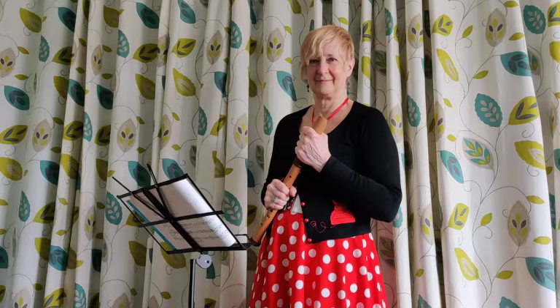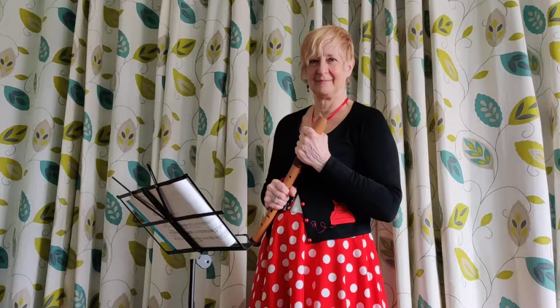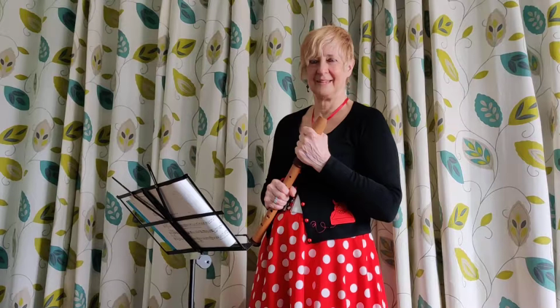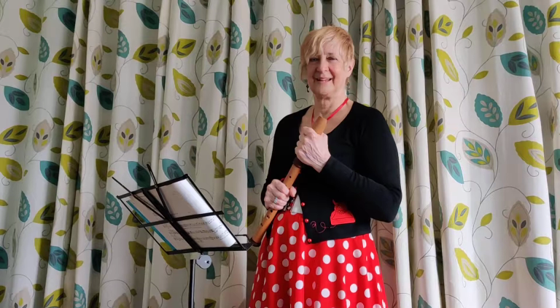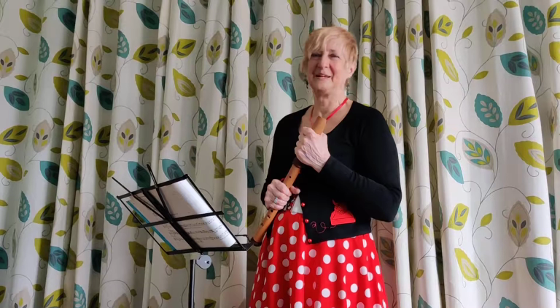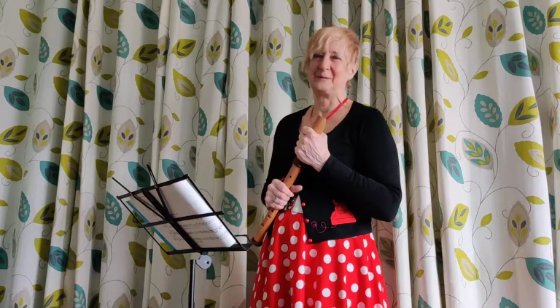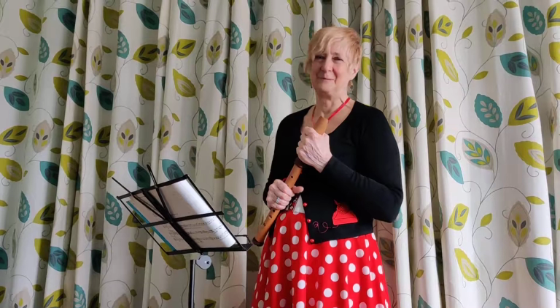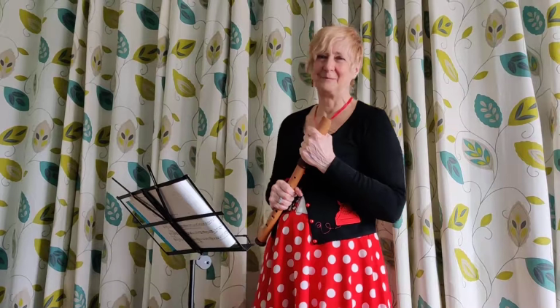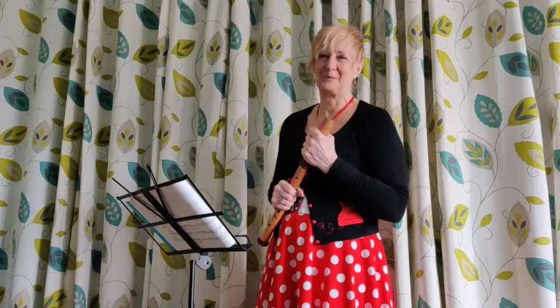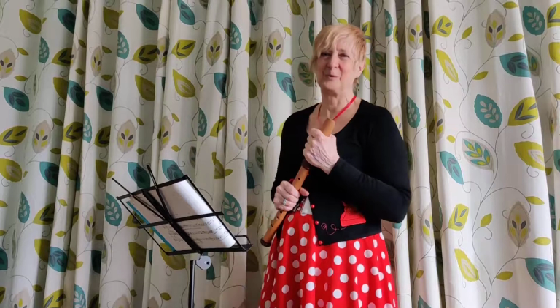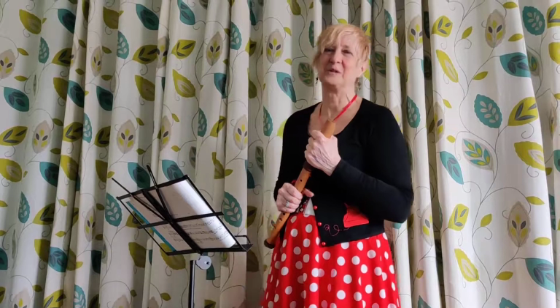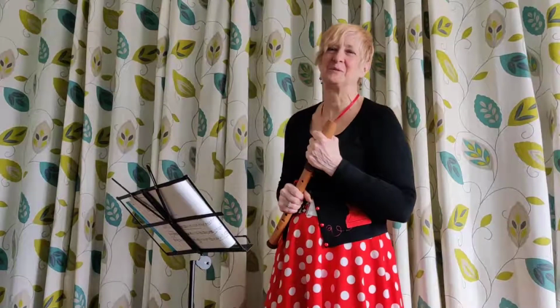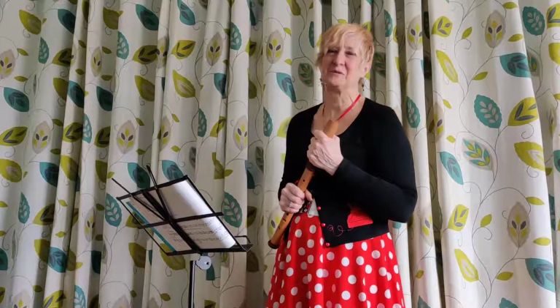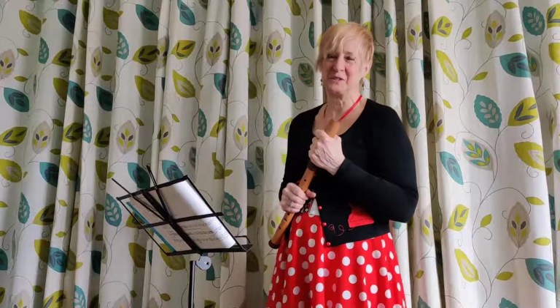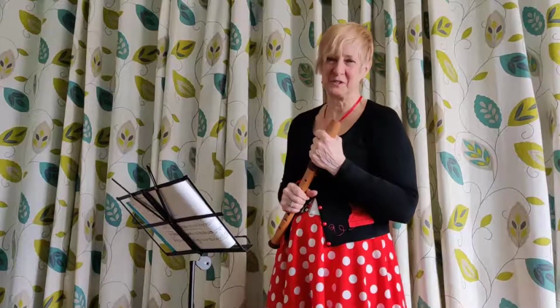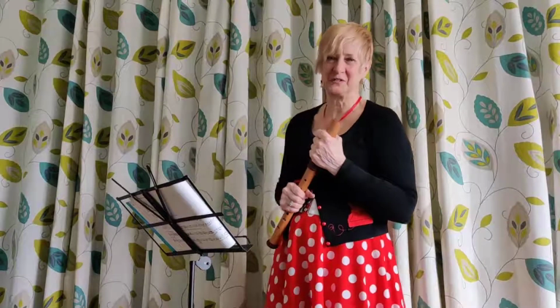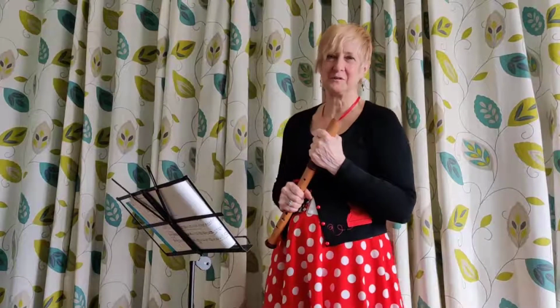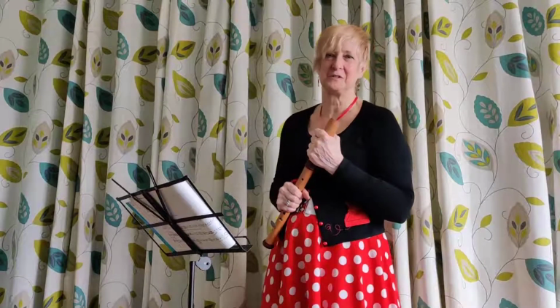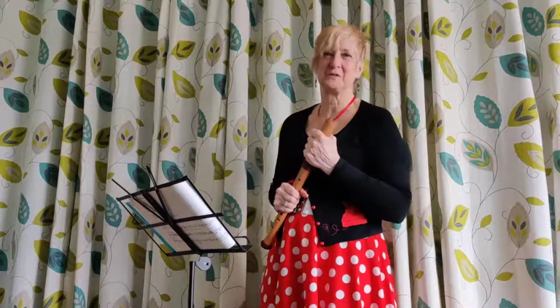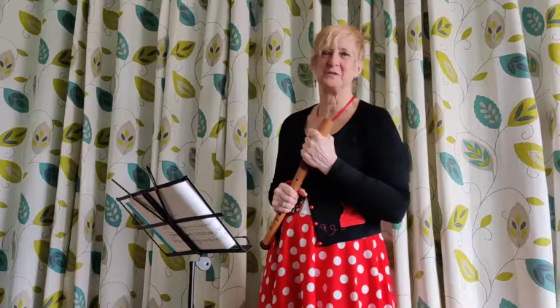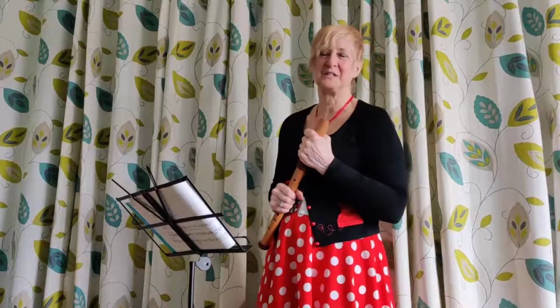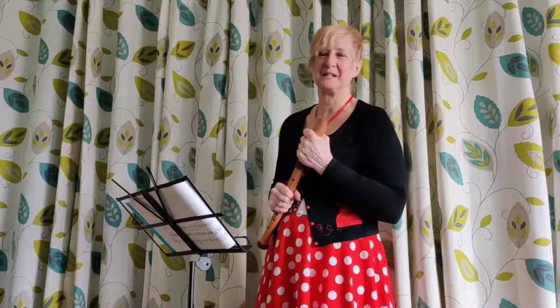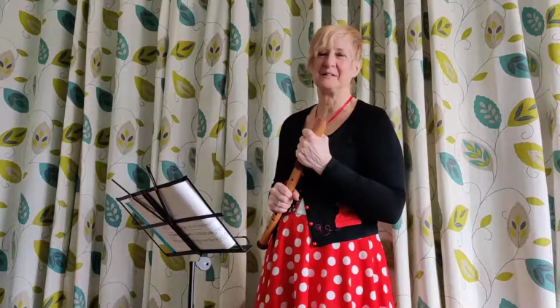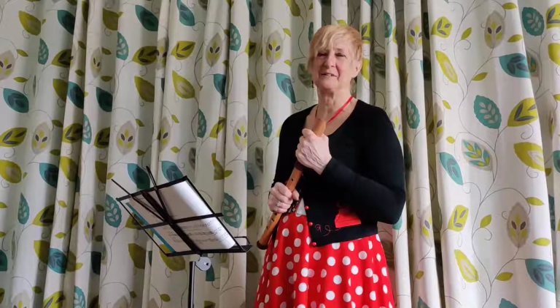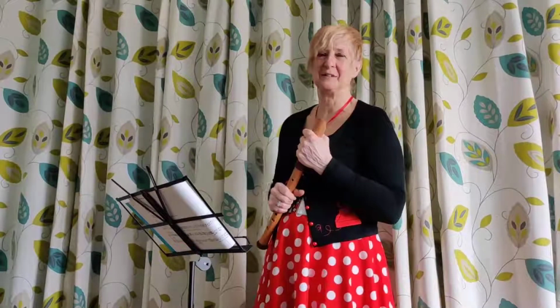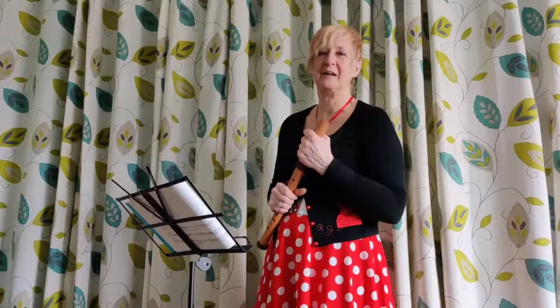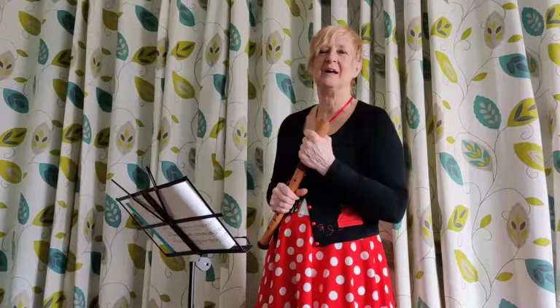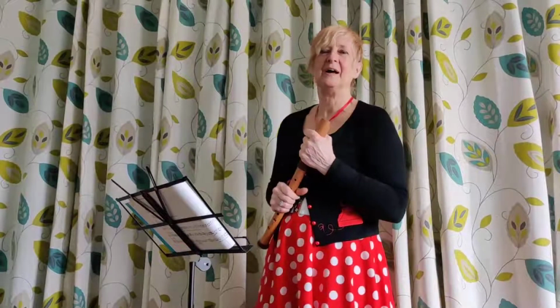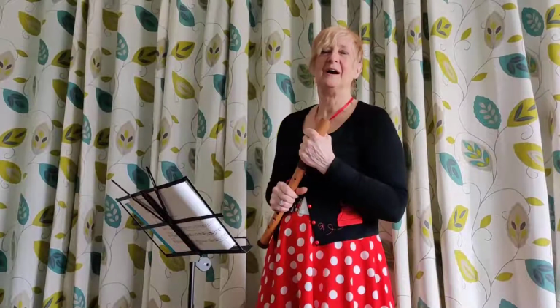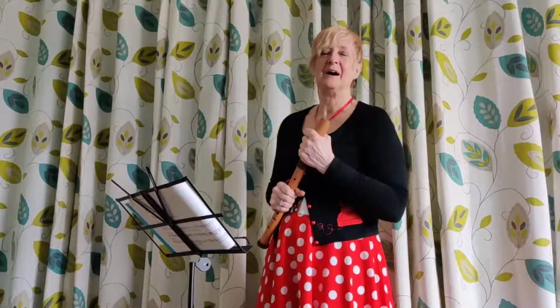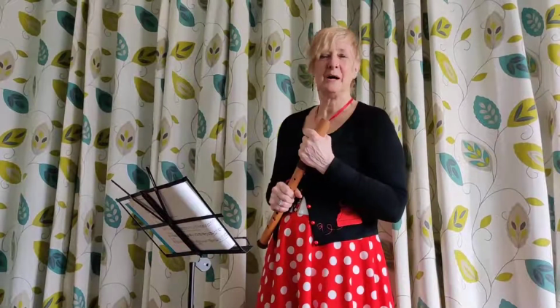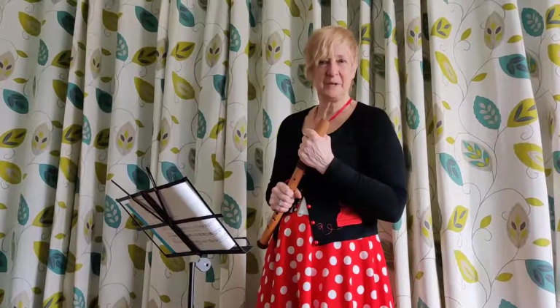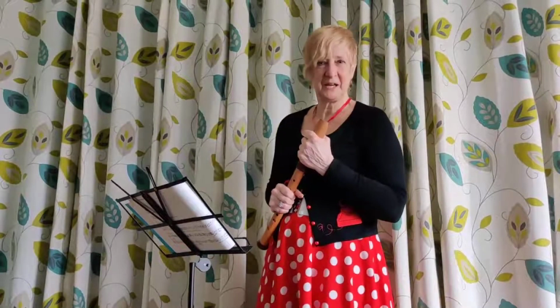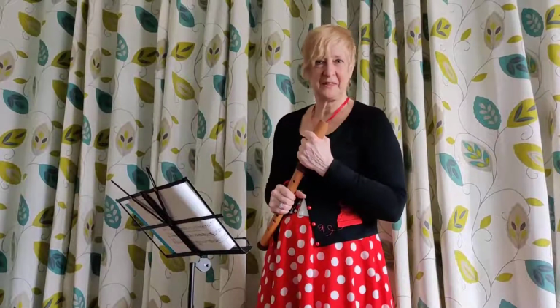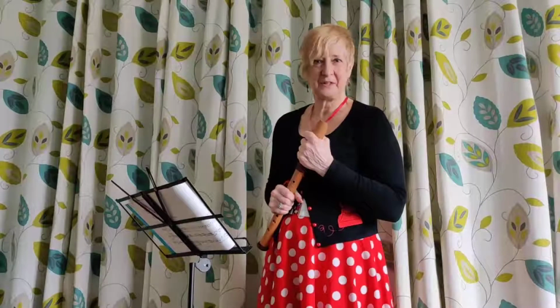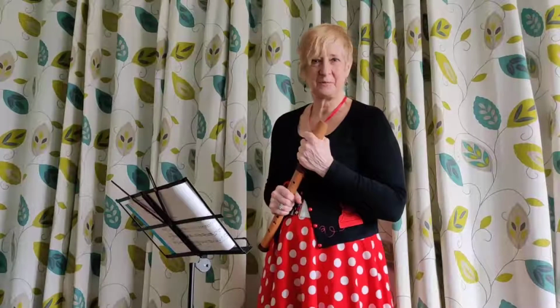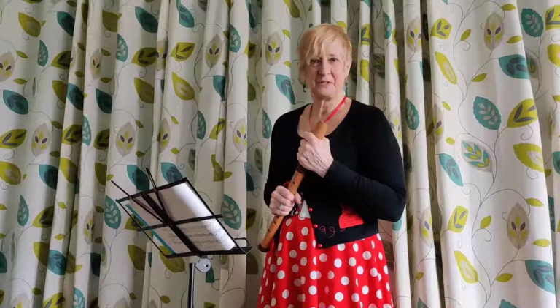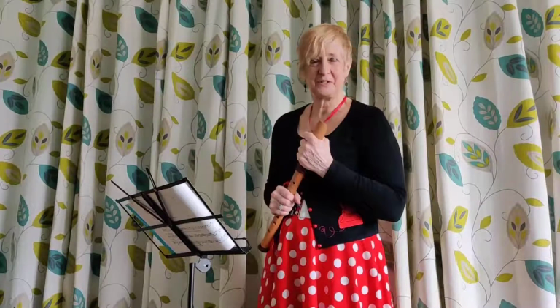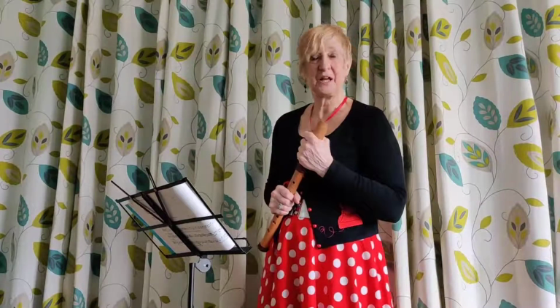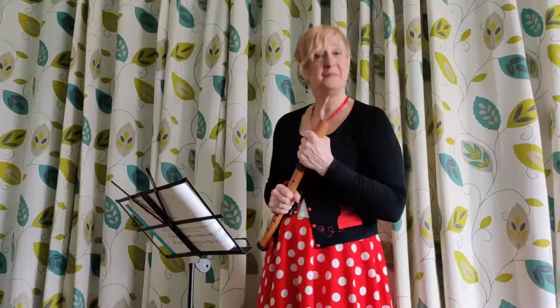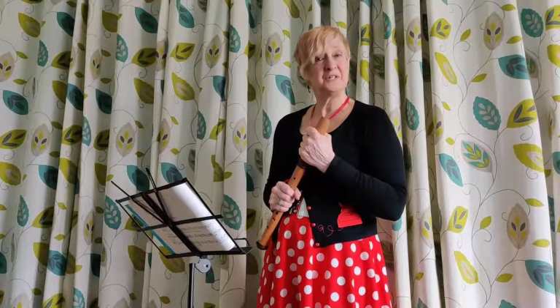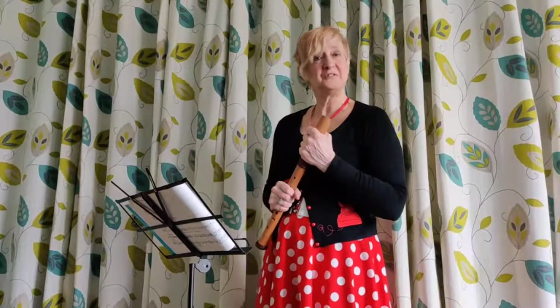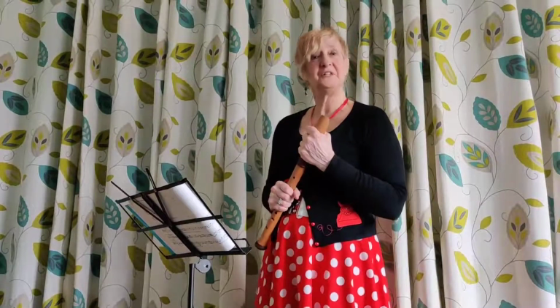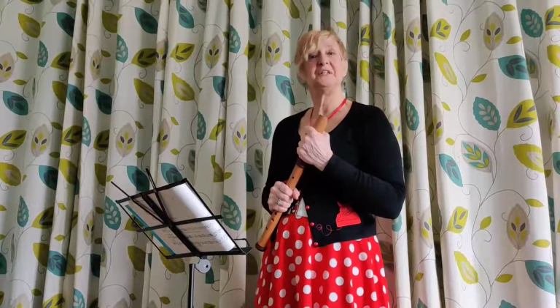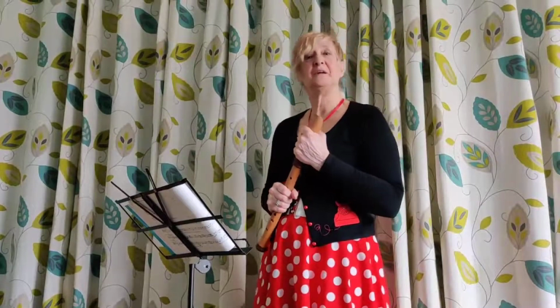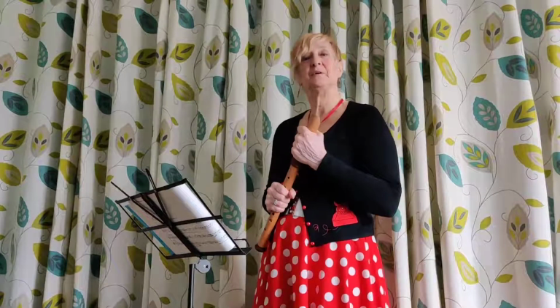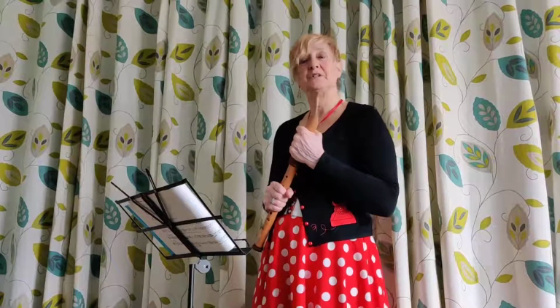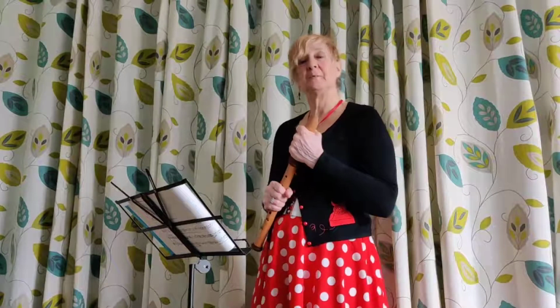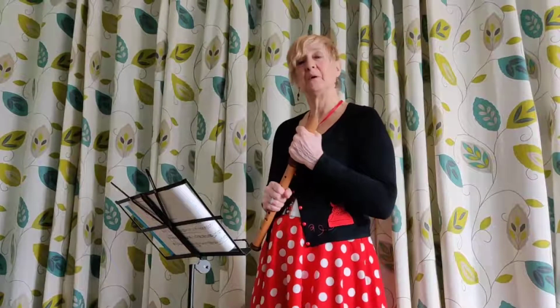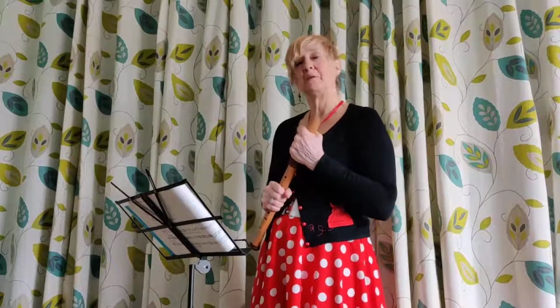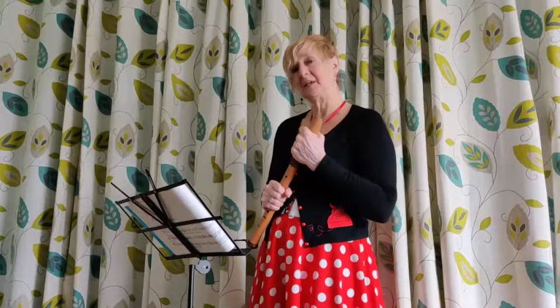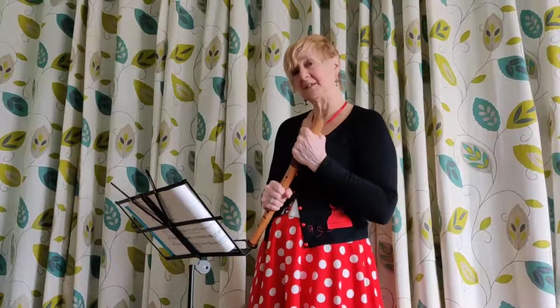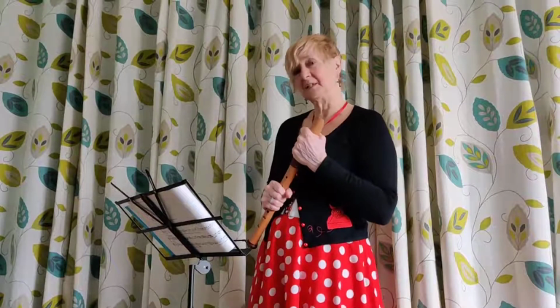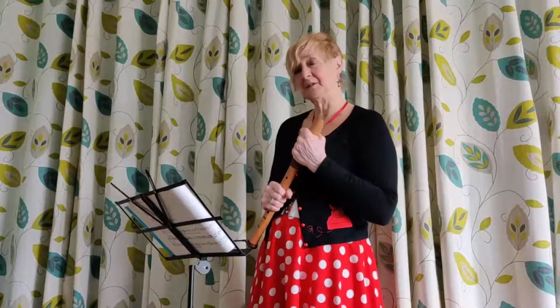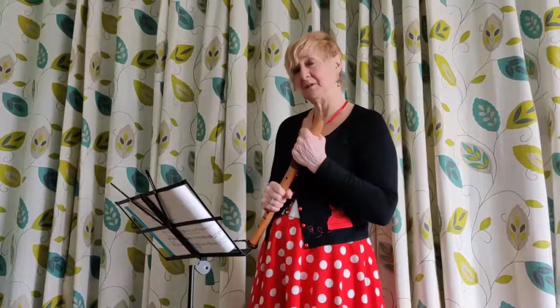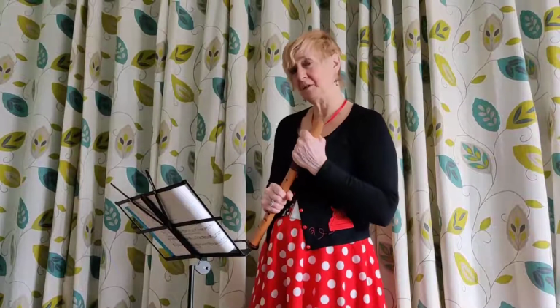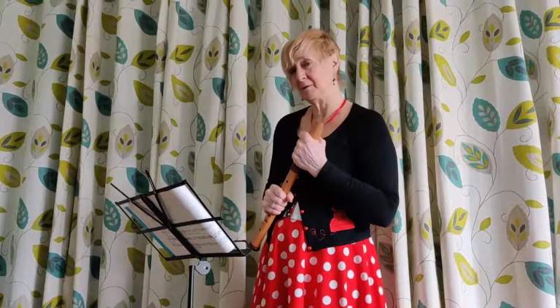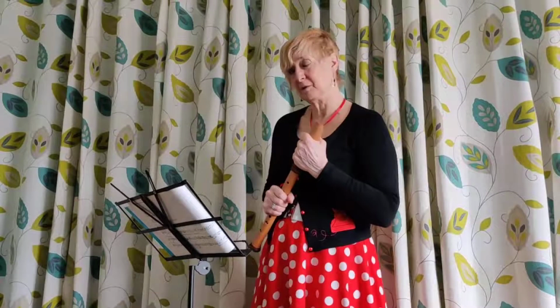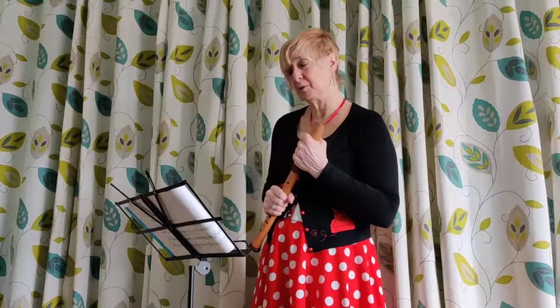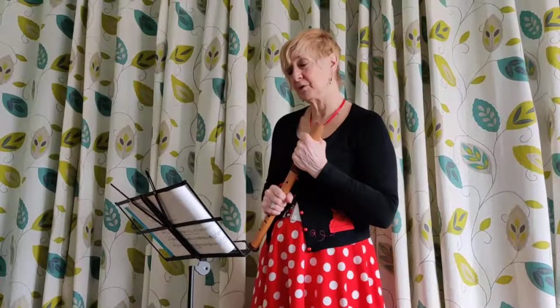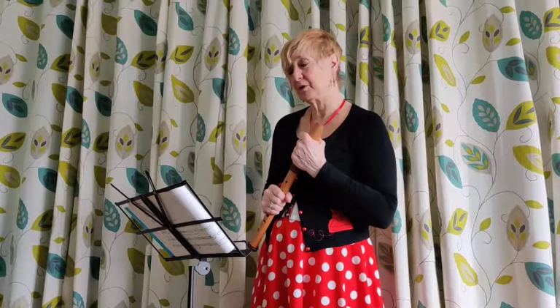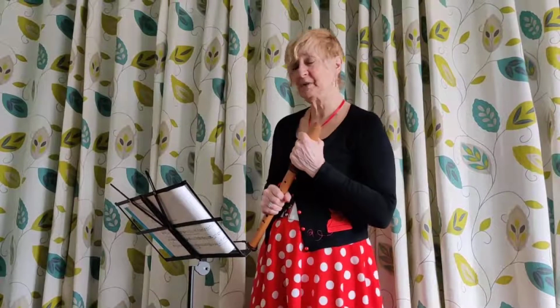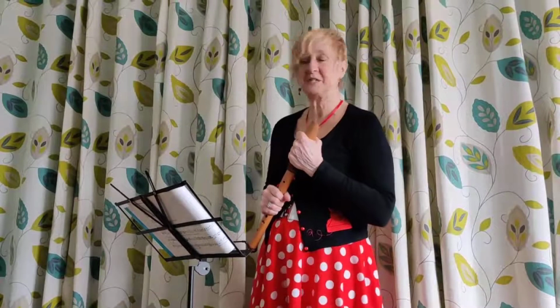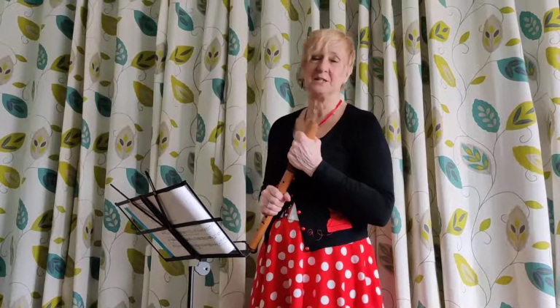Hello, welcome to Litchfield Storytellers. I'm Kath Edwards and this video is about getting to know your committee.